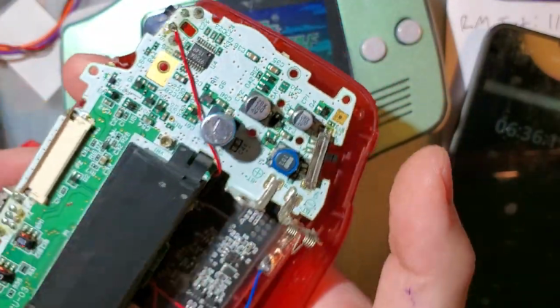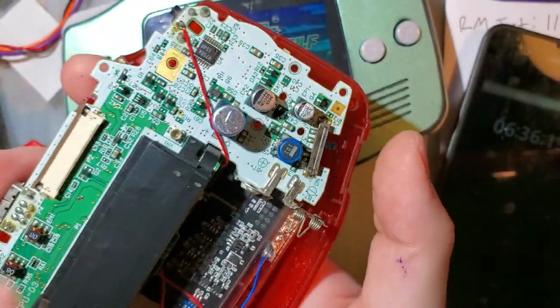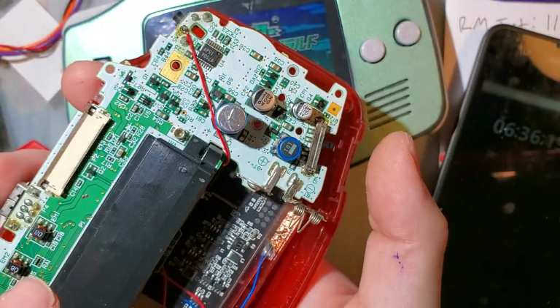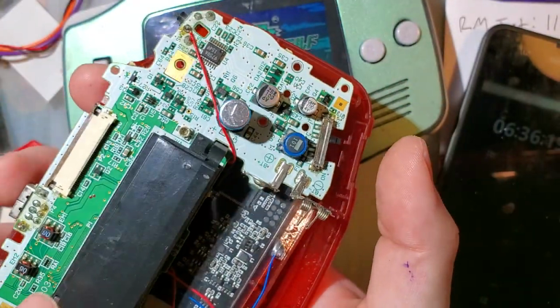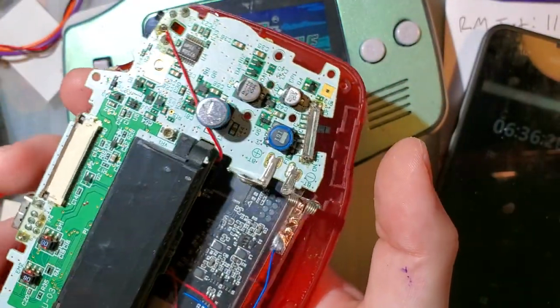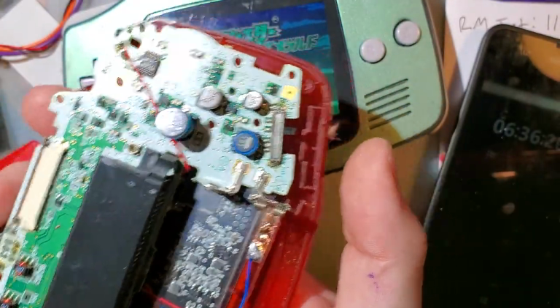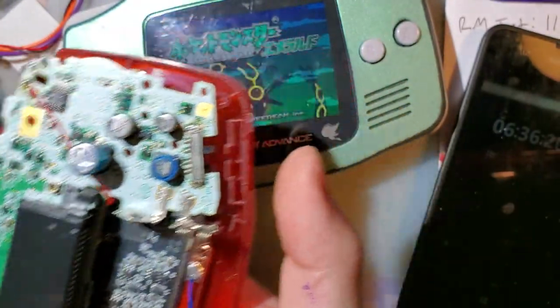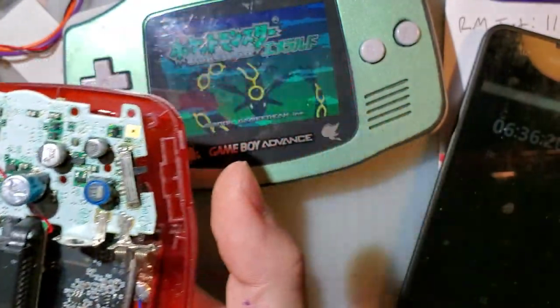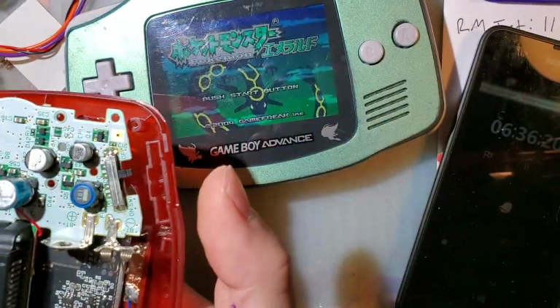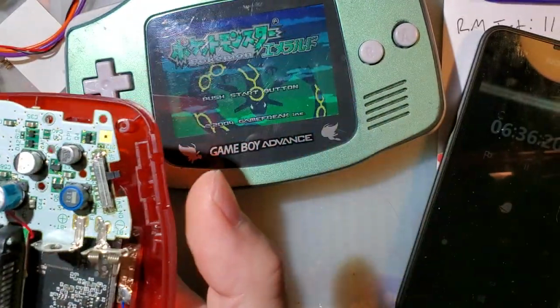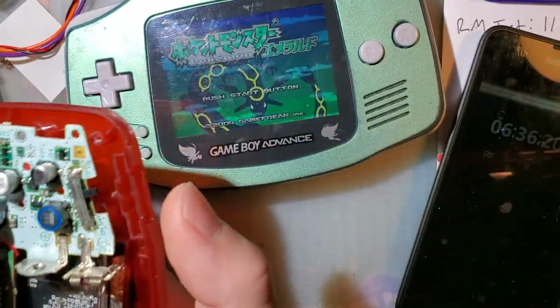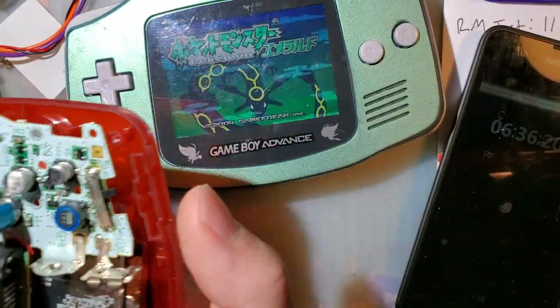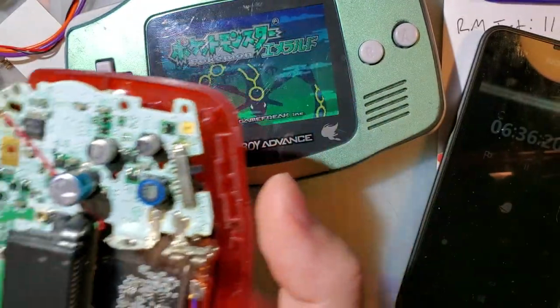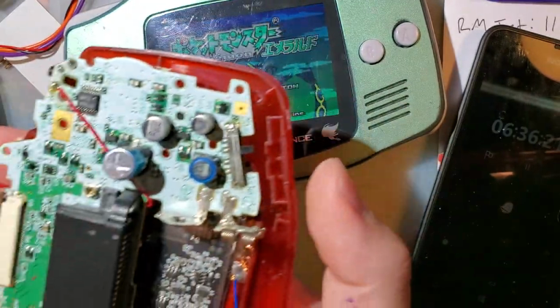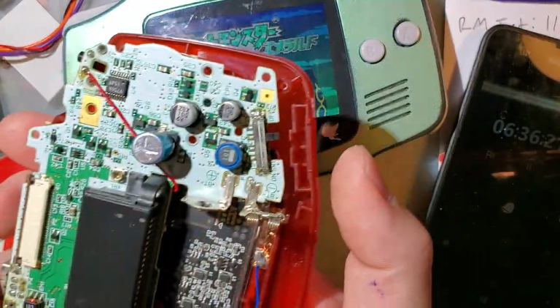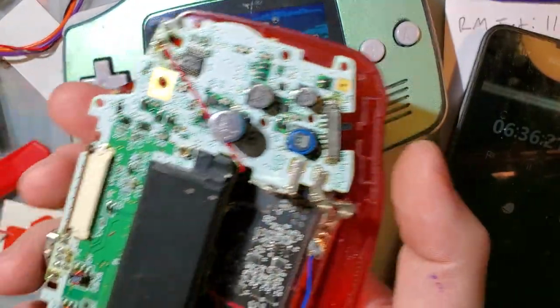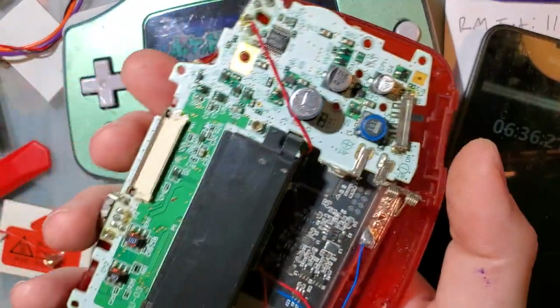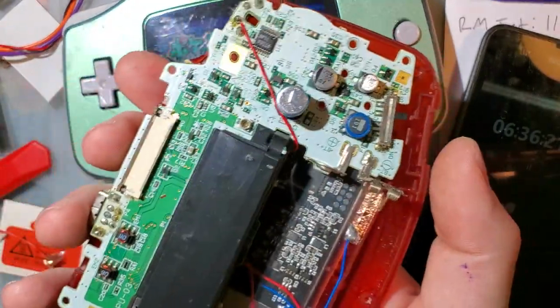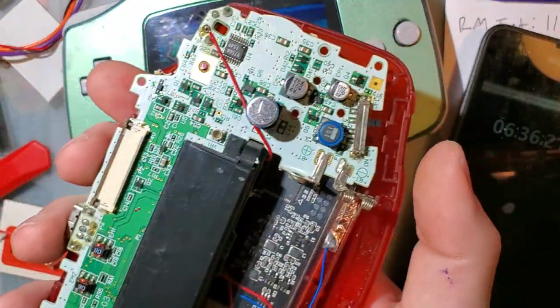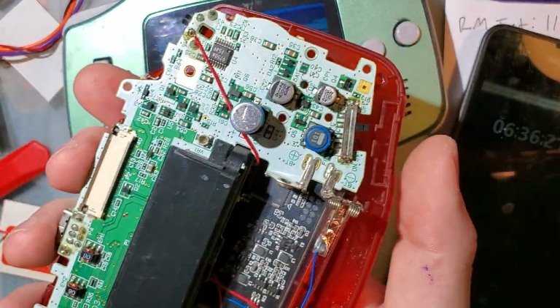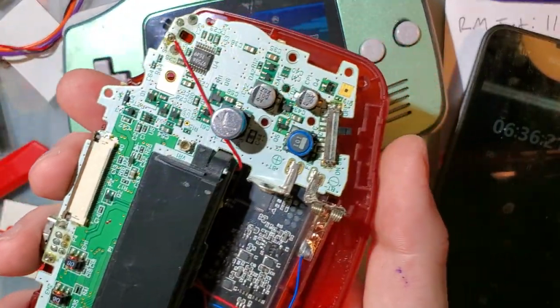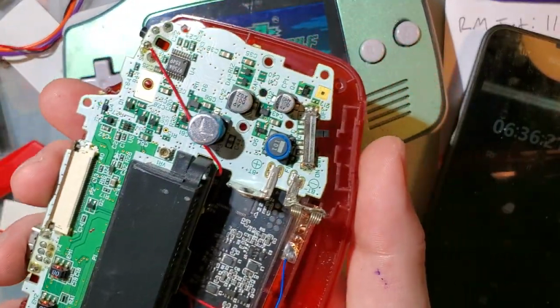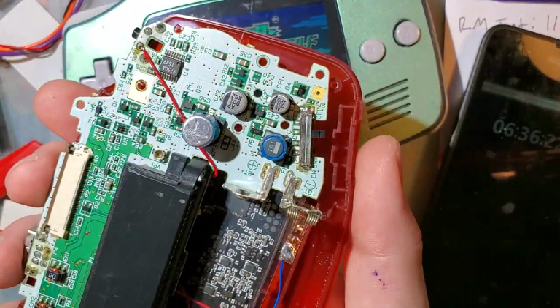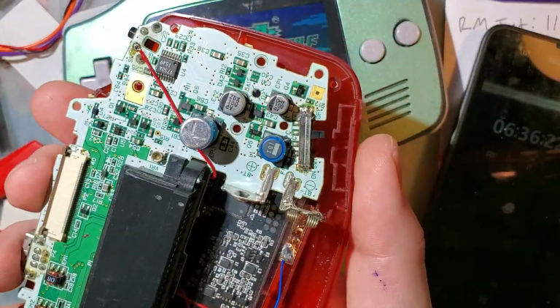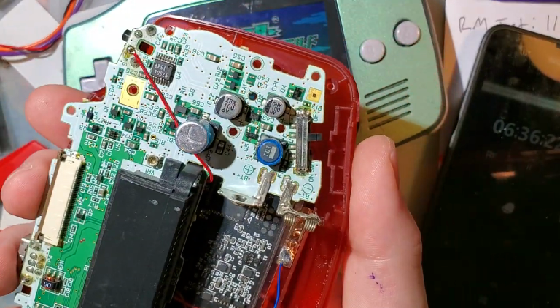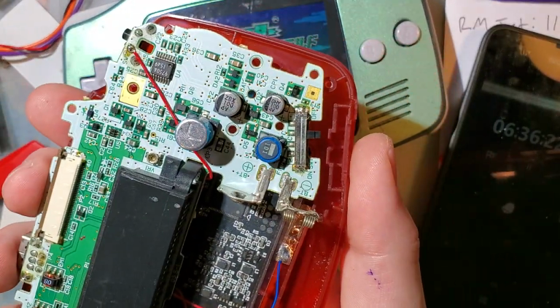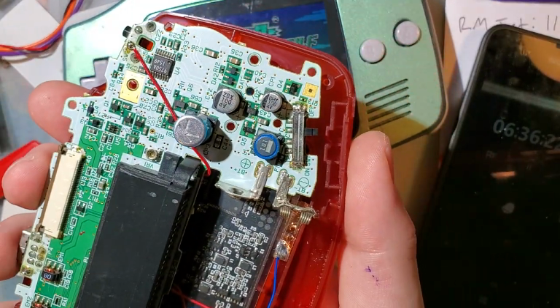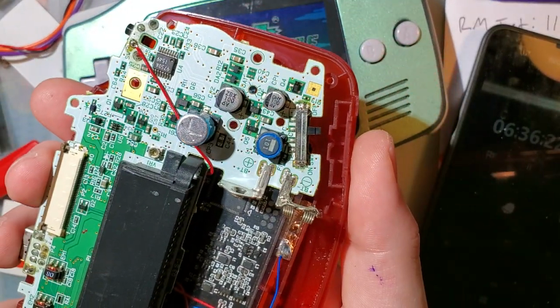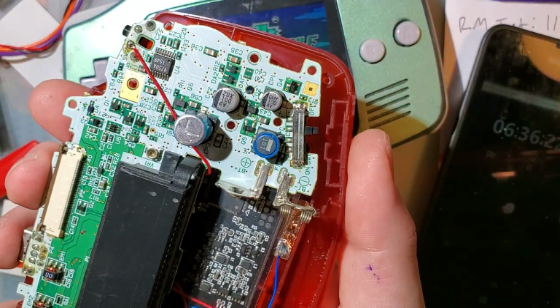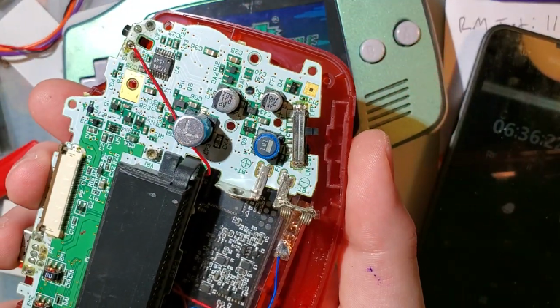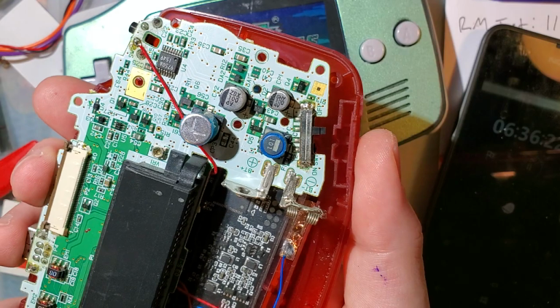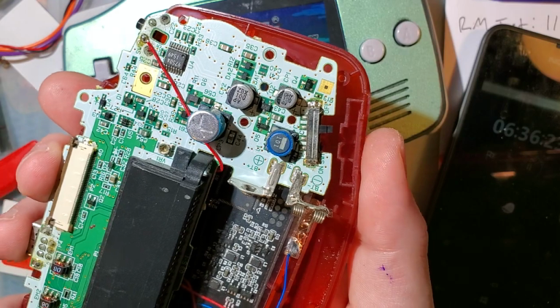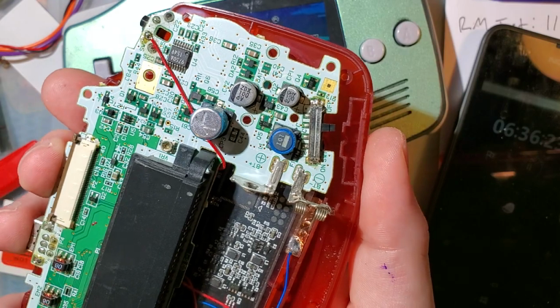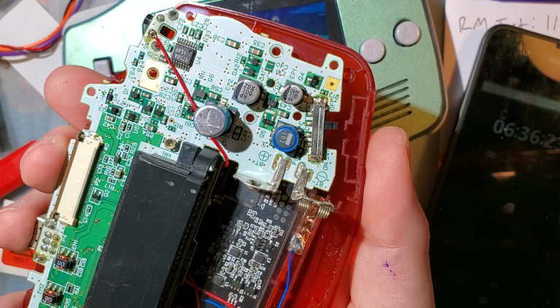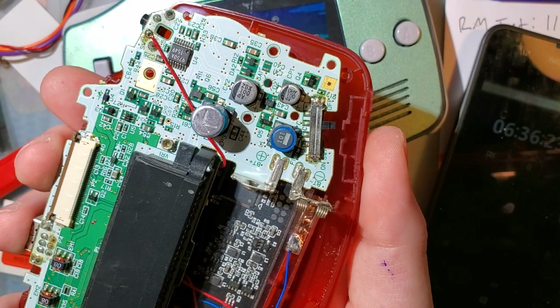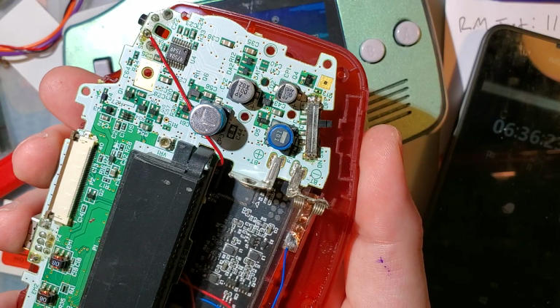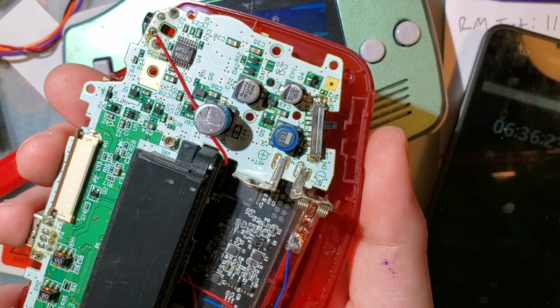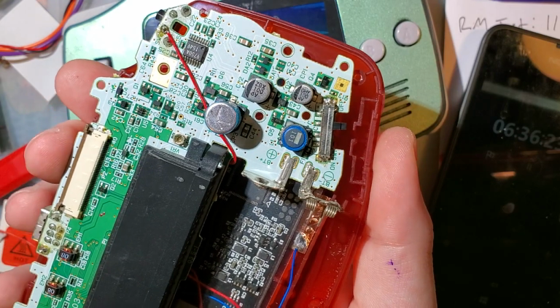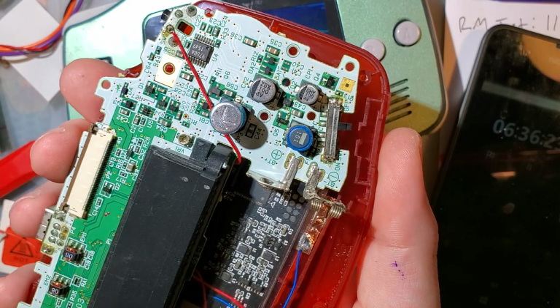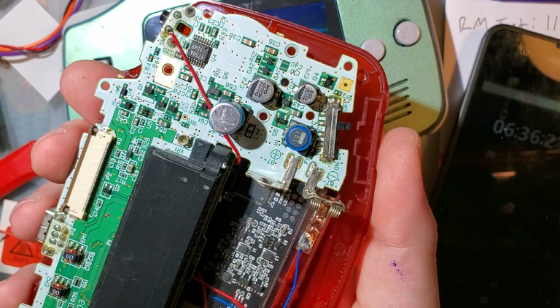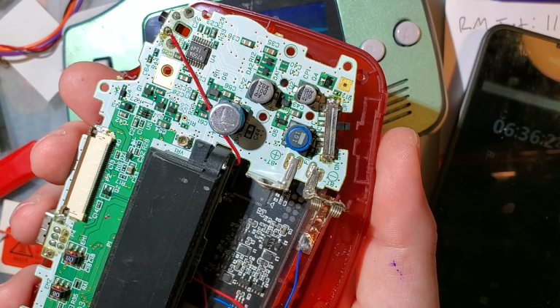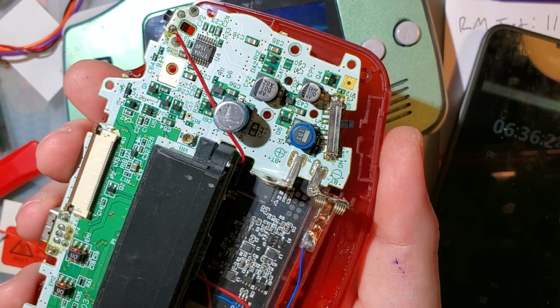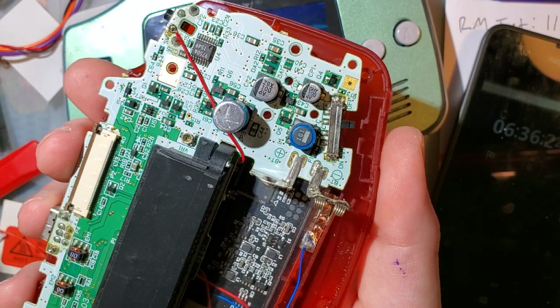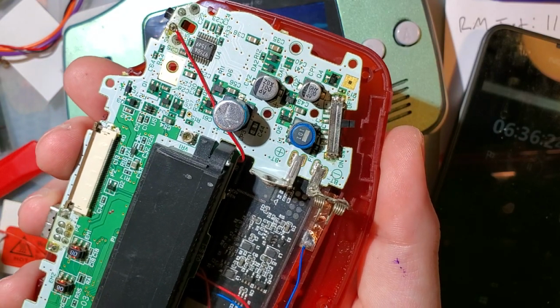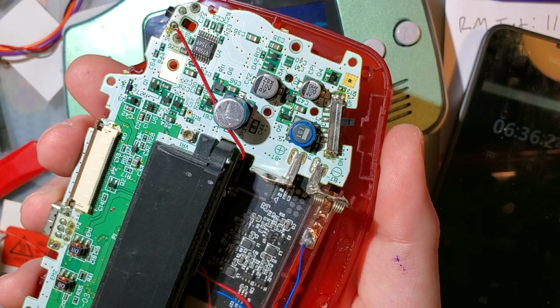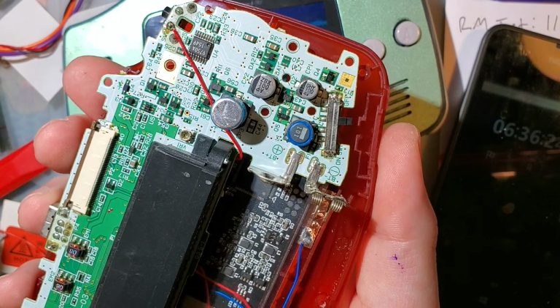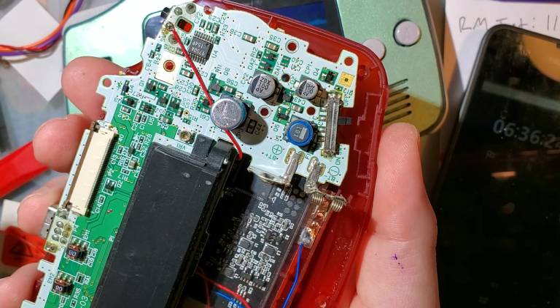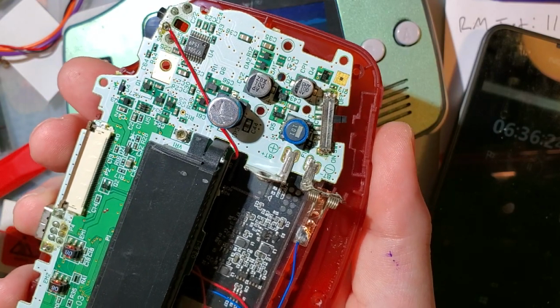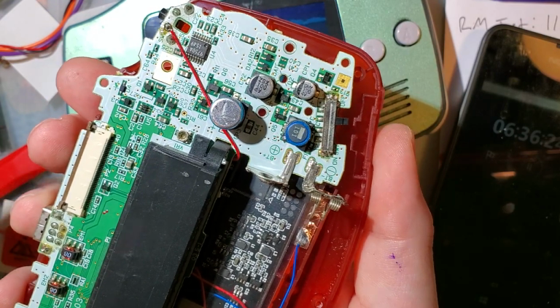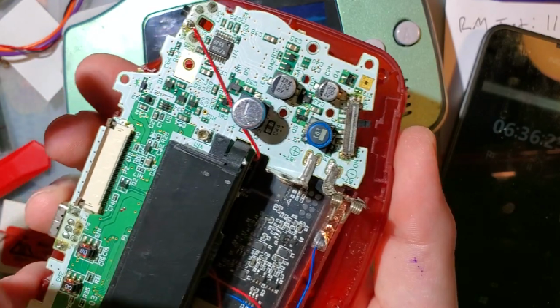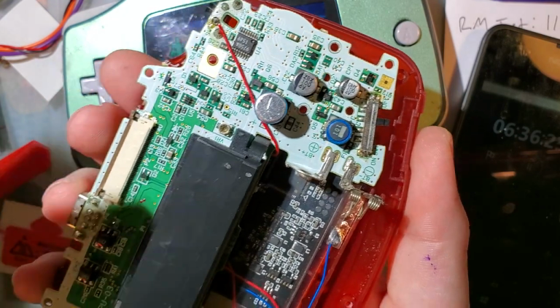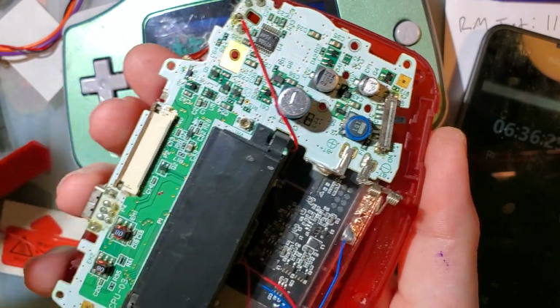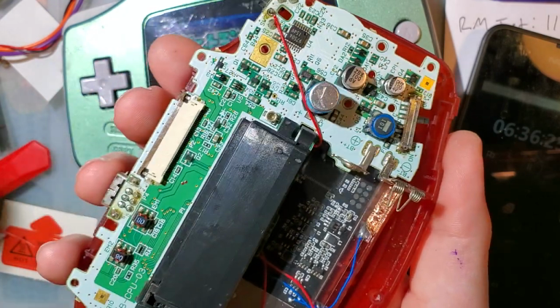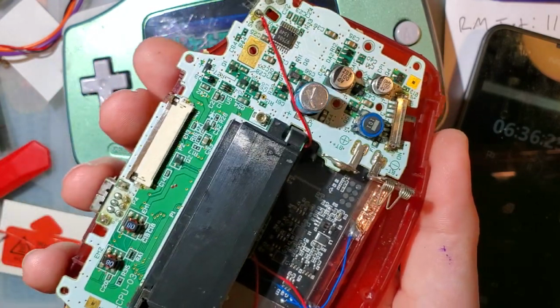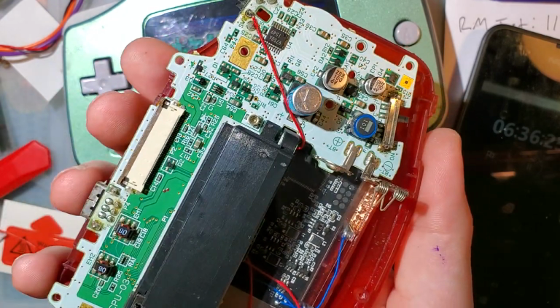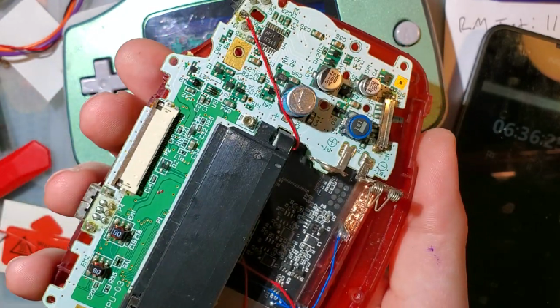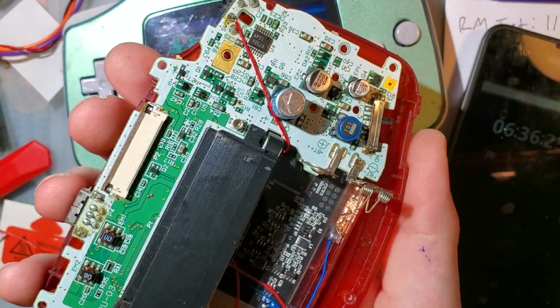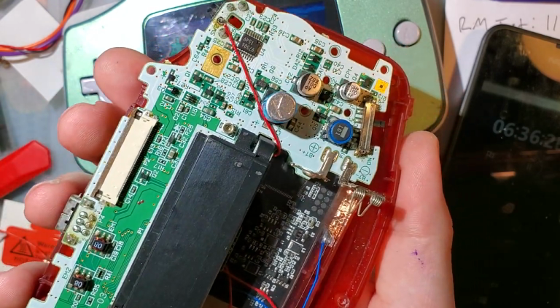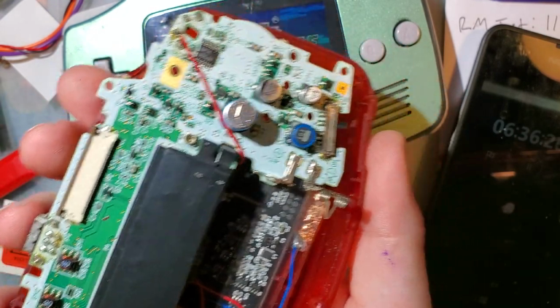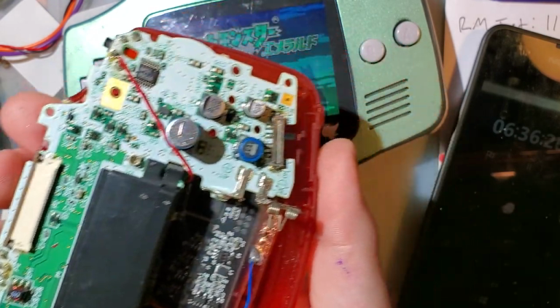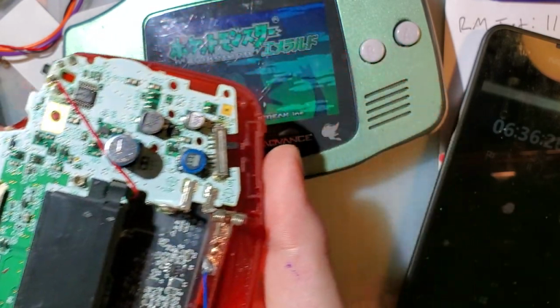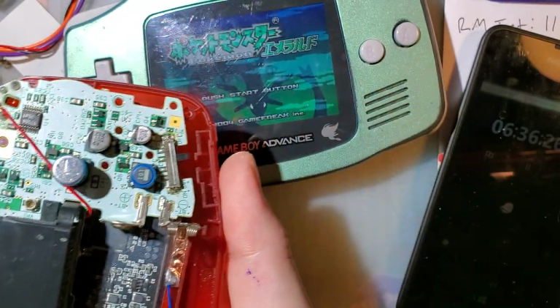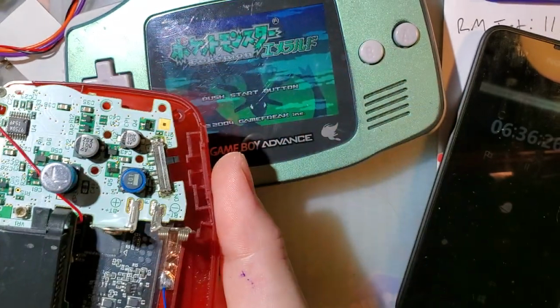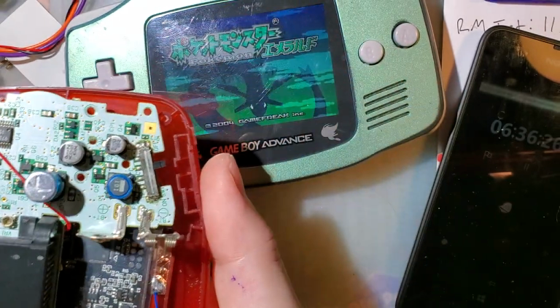A little bit of trim is required. Sorry I didn't catch that in my original video. But otherwise, that's all I have. Thanks for watching.